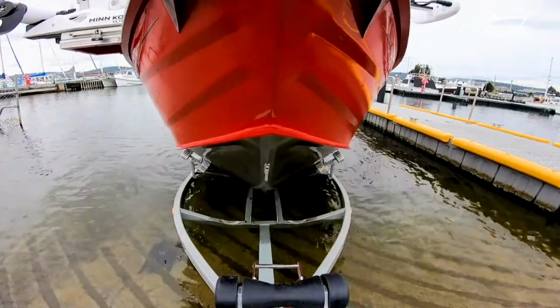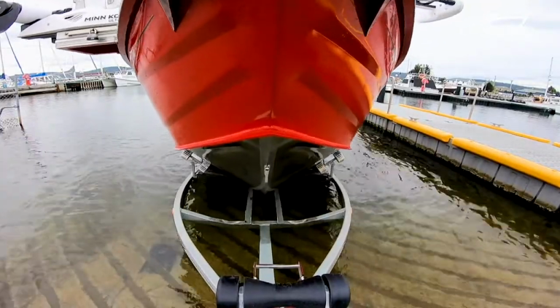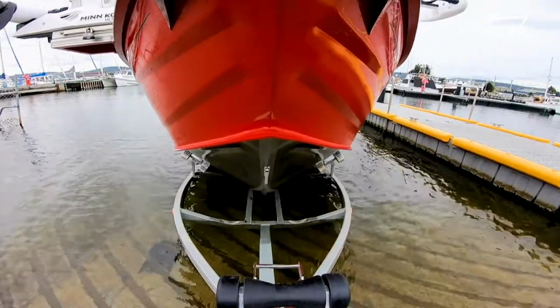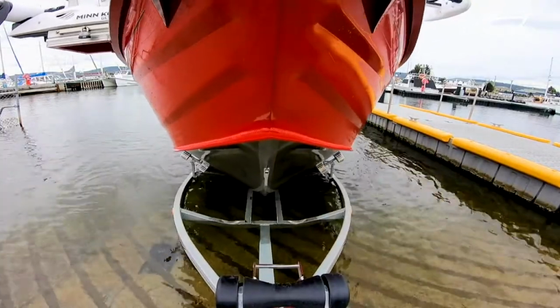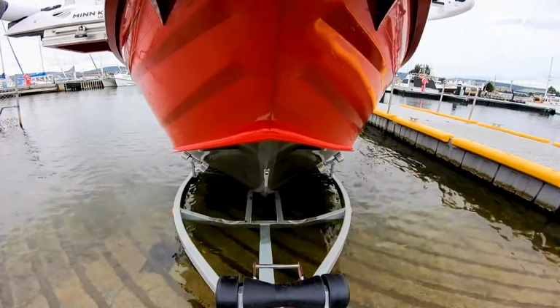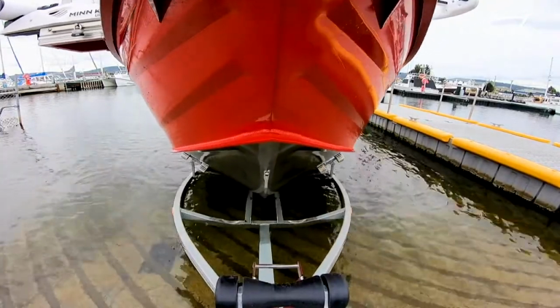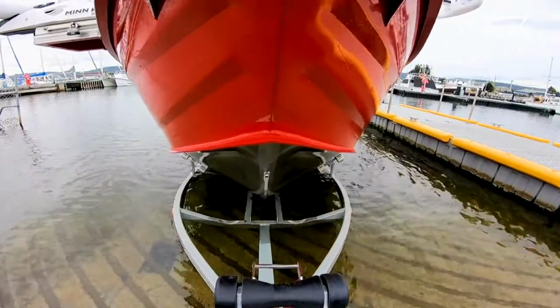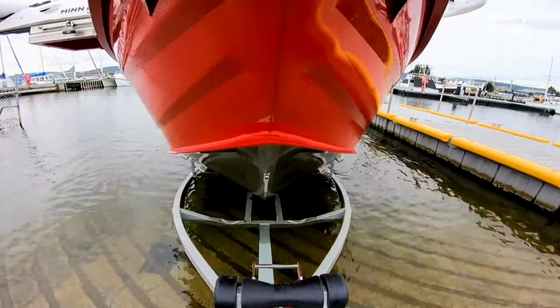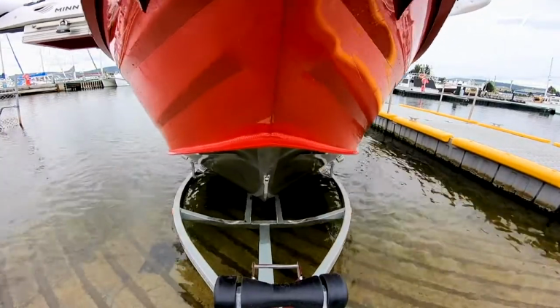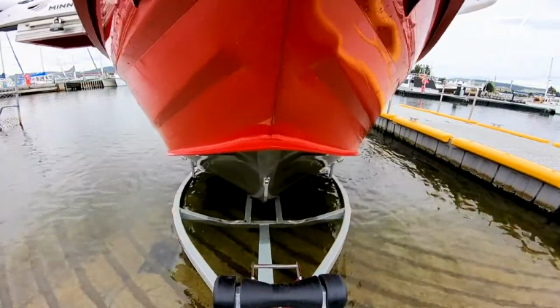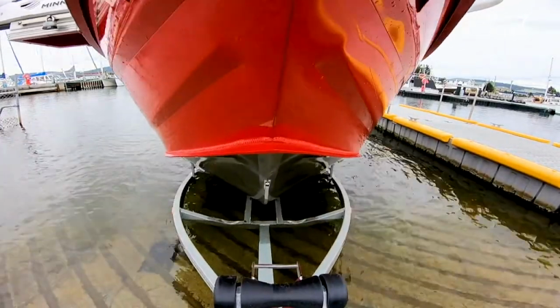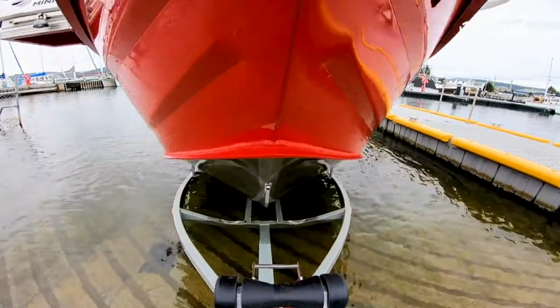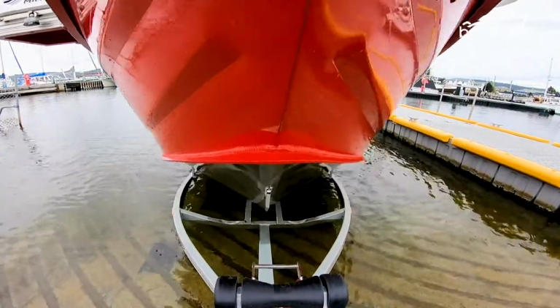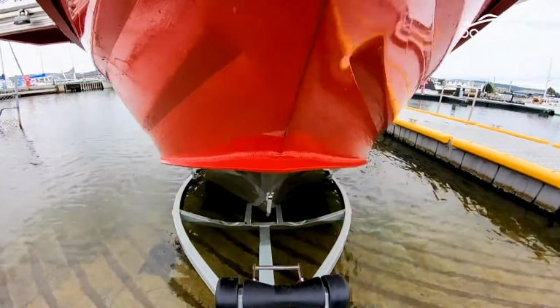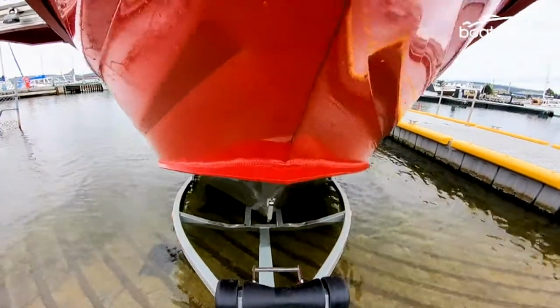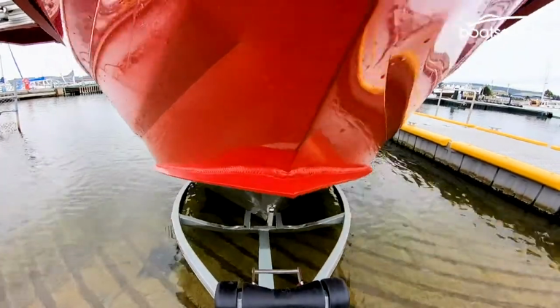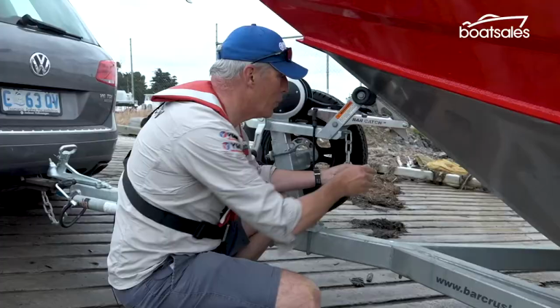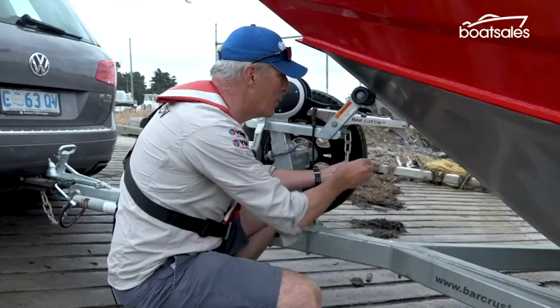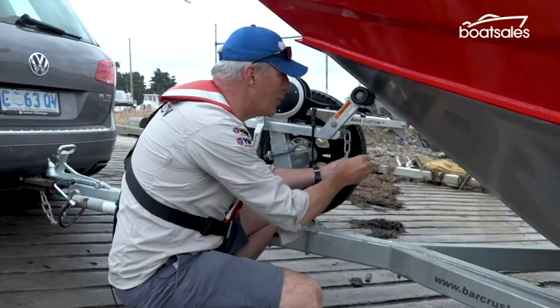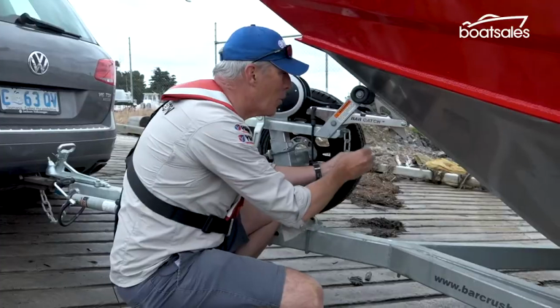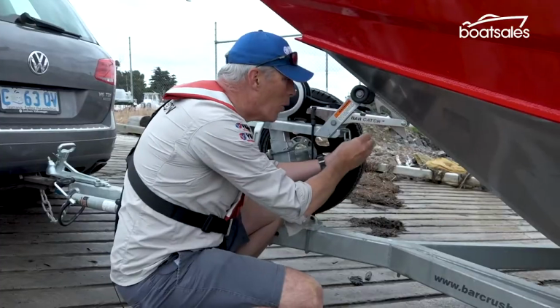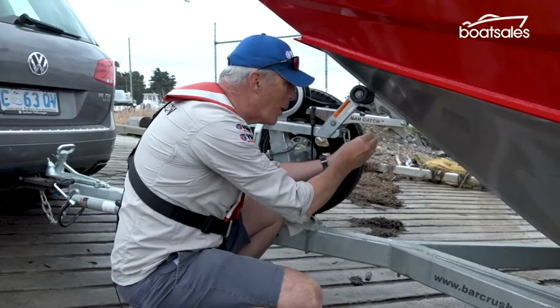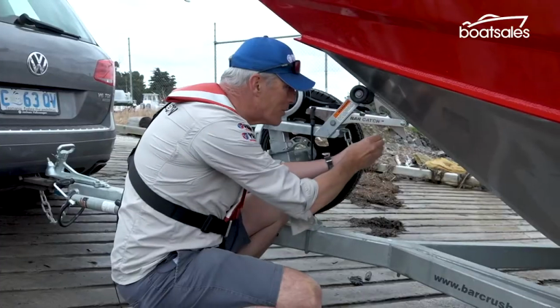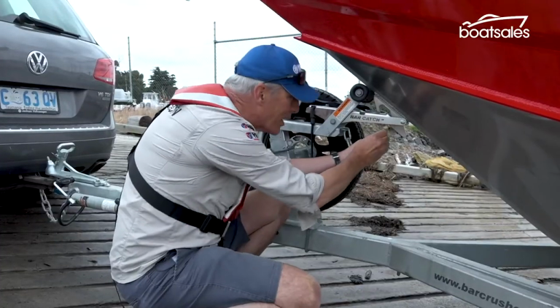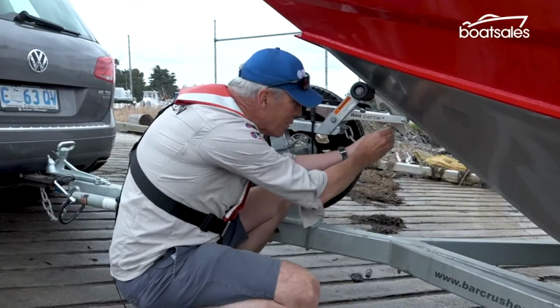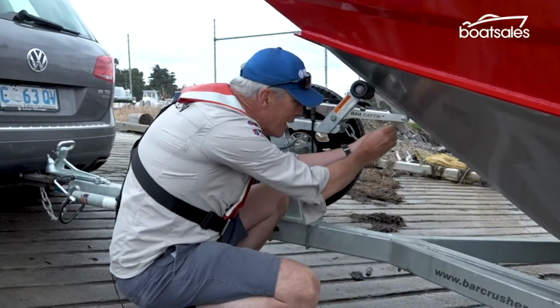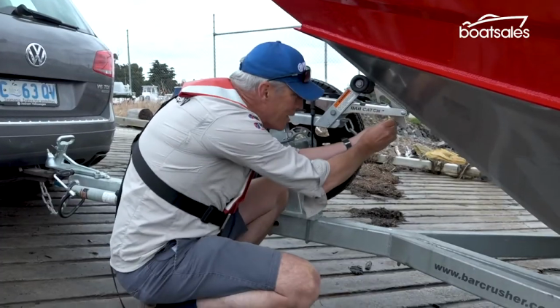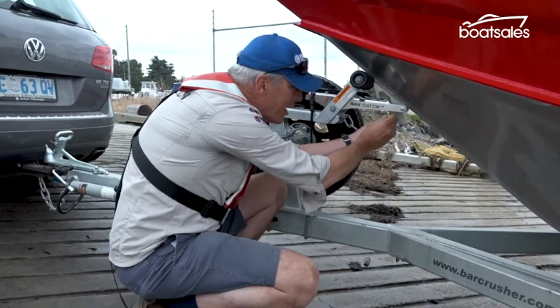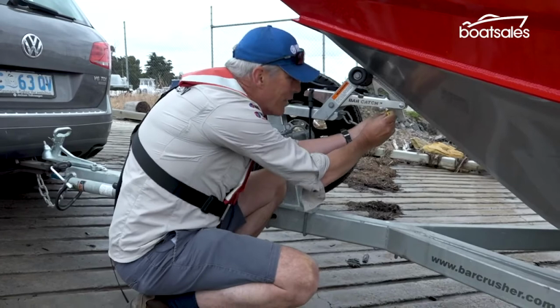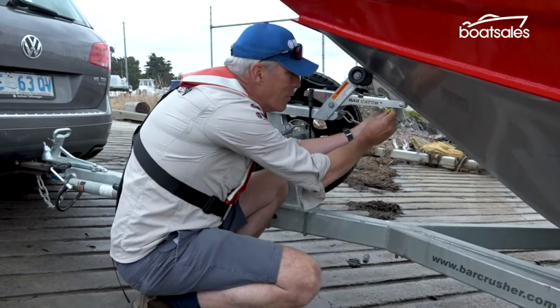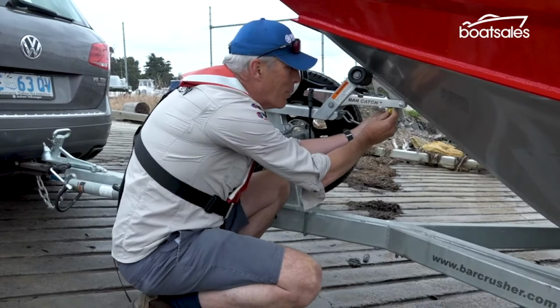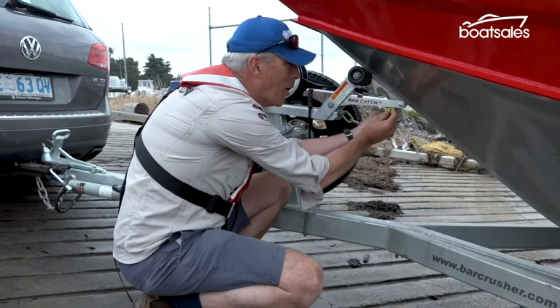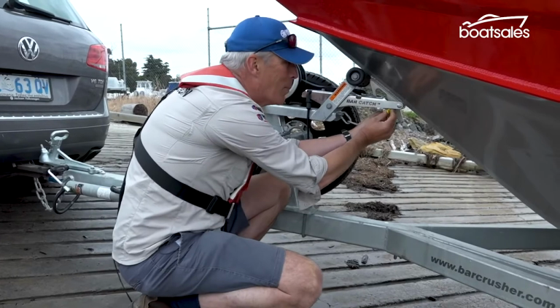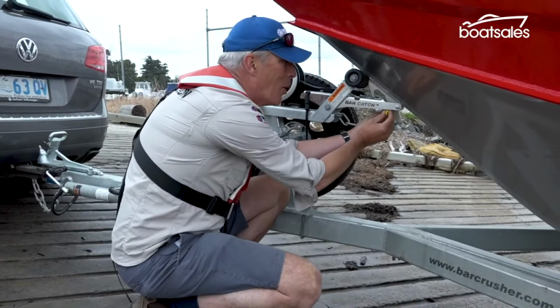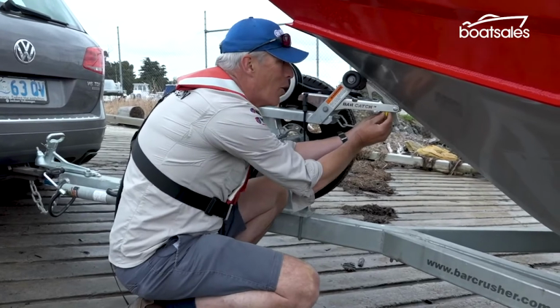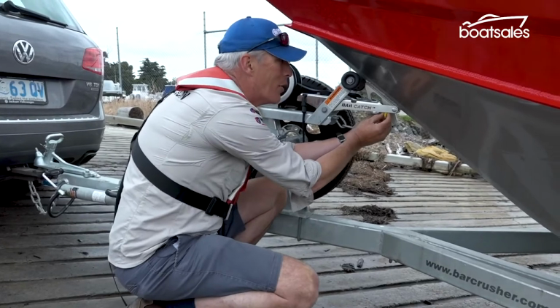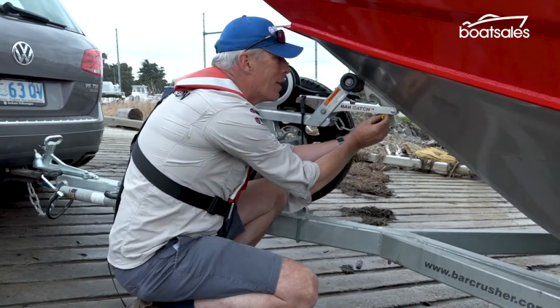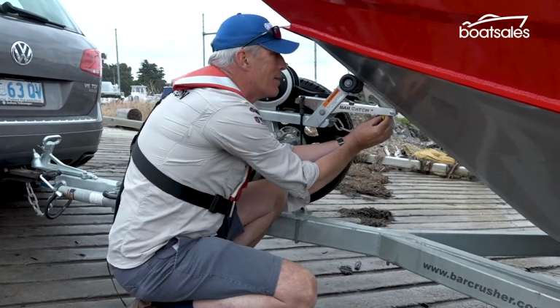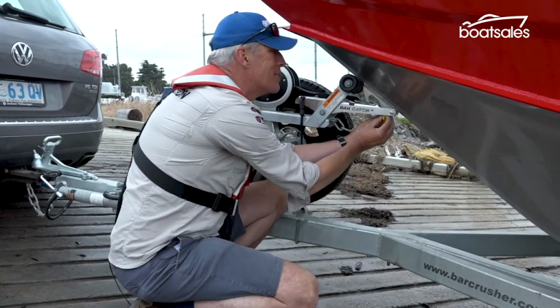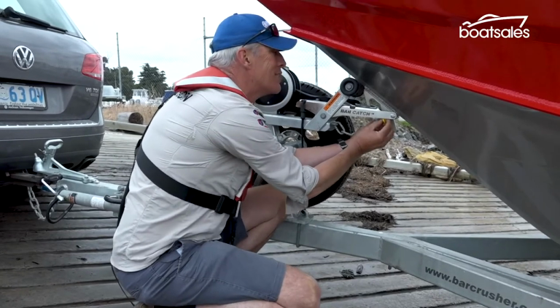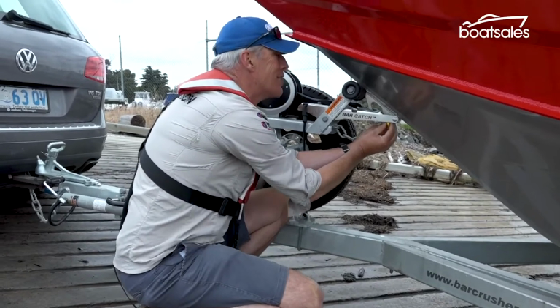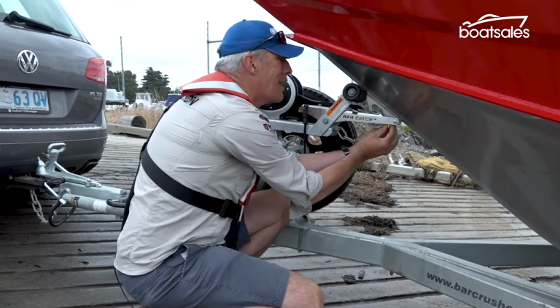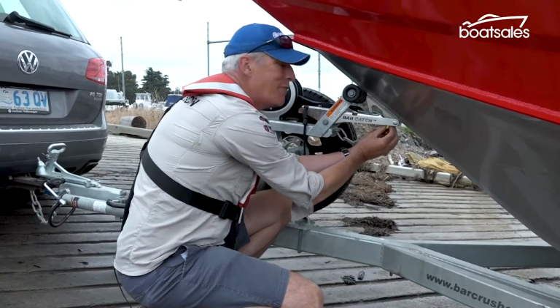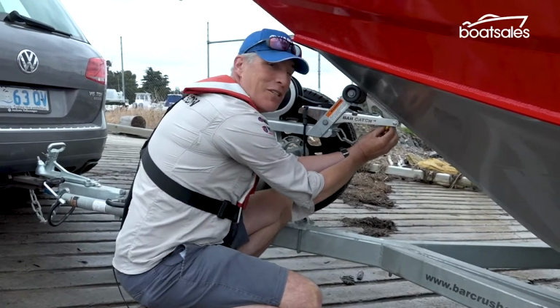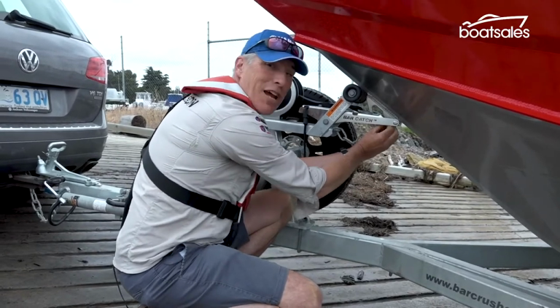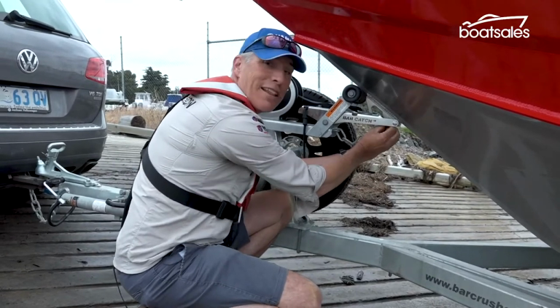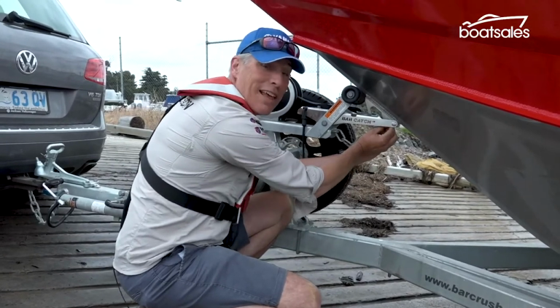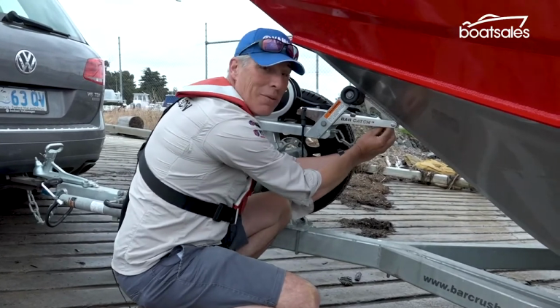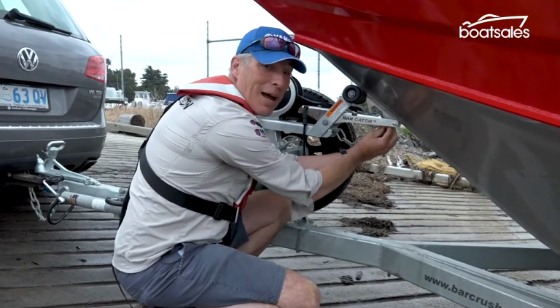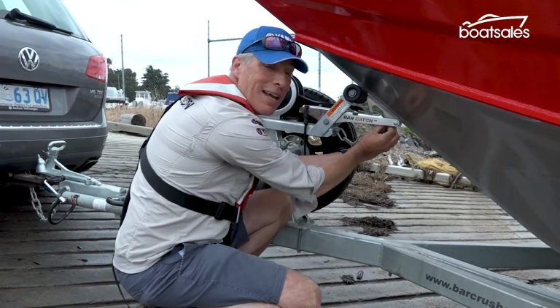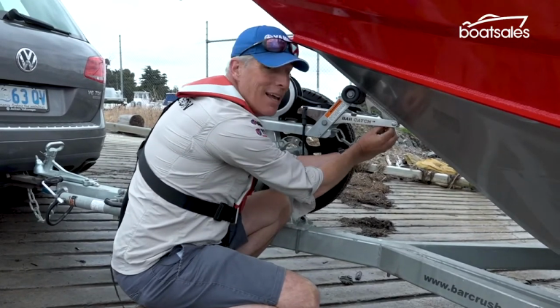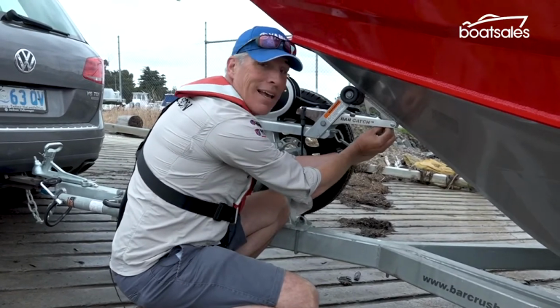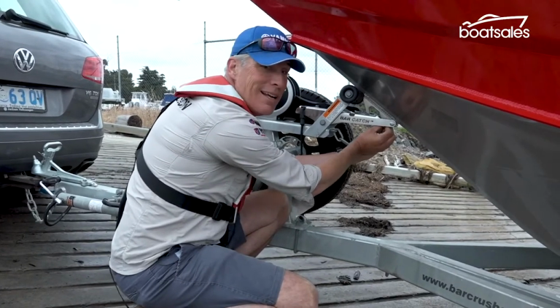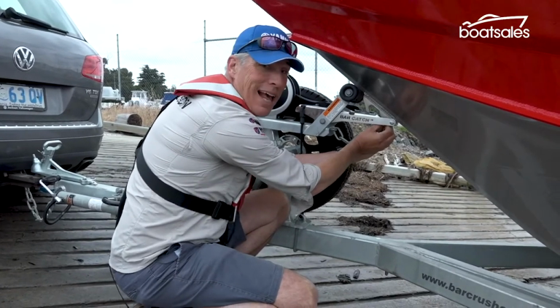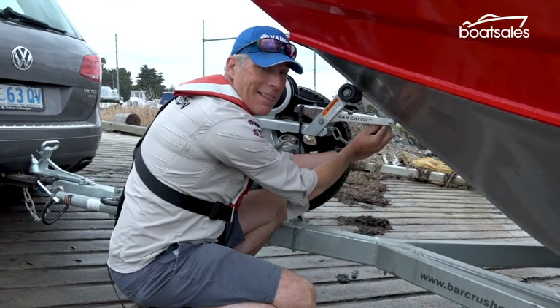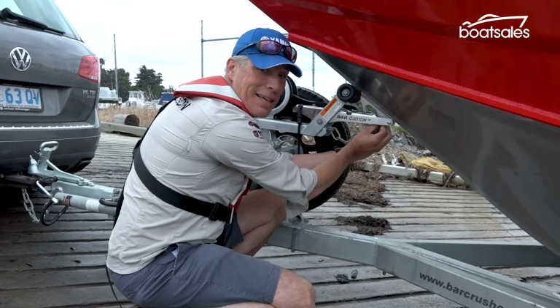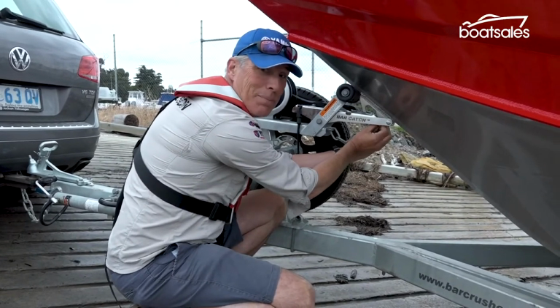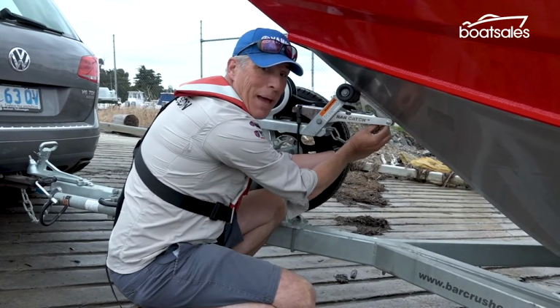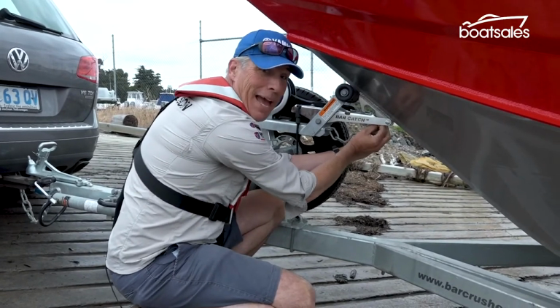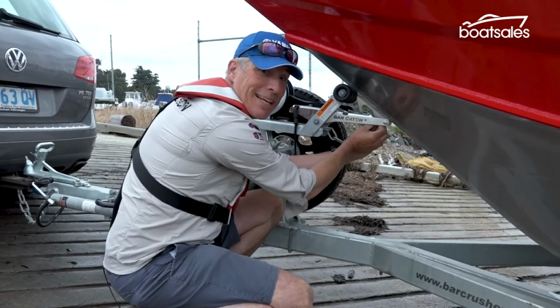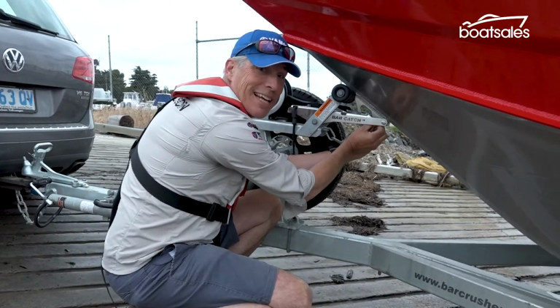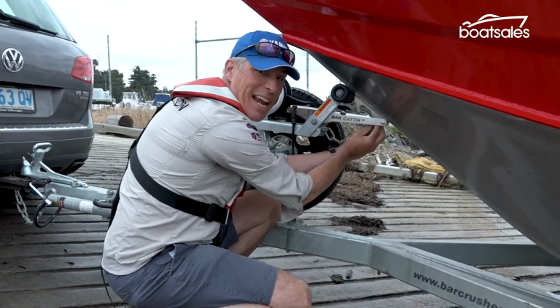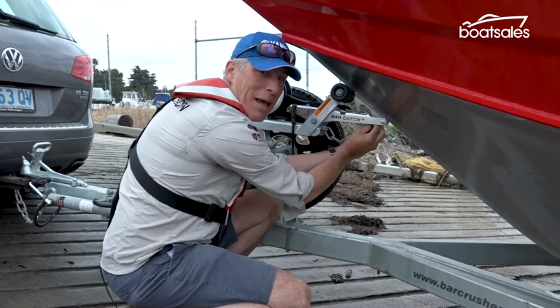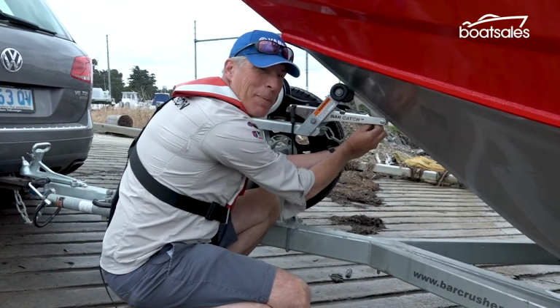Before the boat is out of the water, we would always recommend you pop on the safety strap. Don't wait — nothing bad will happen.